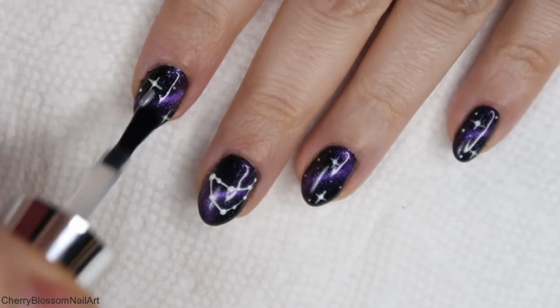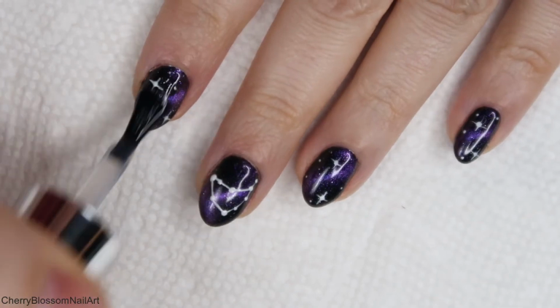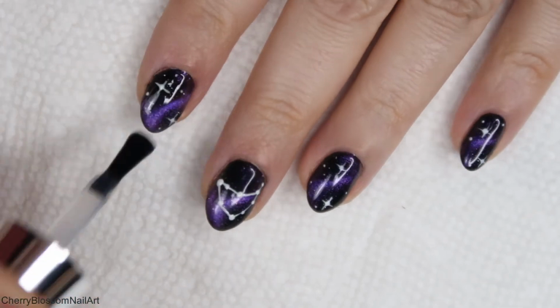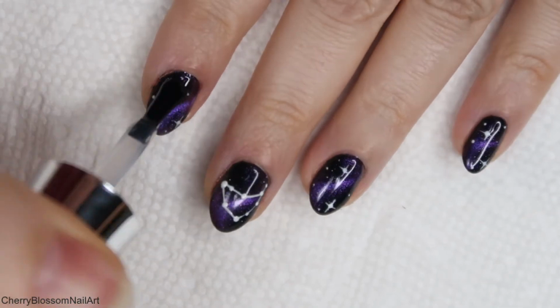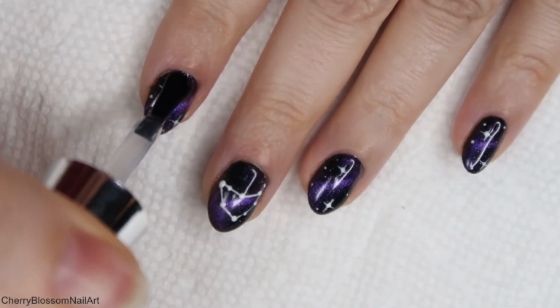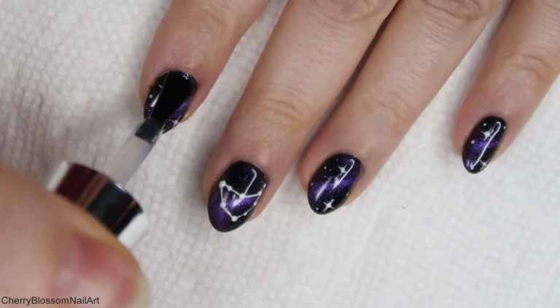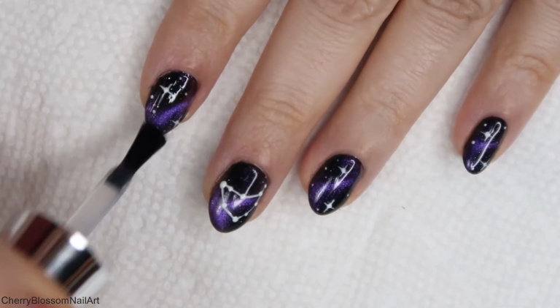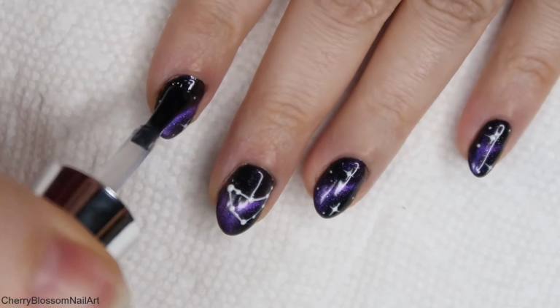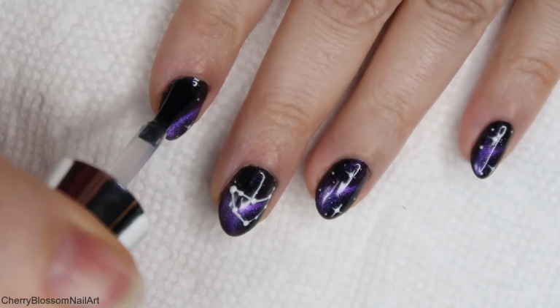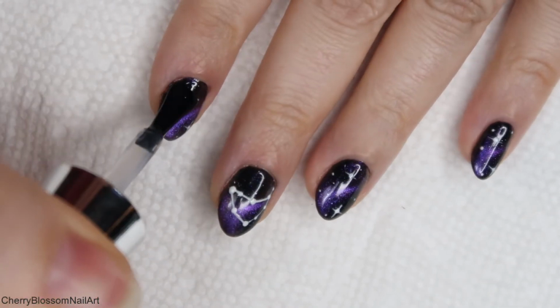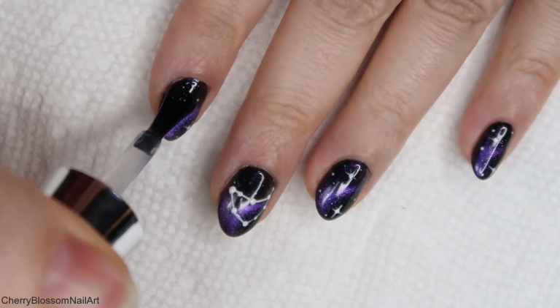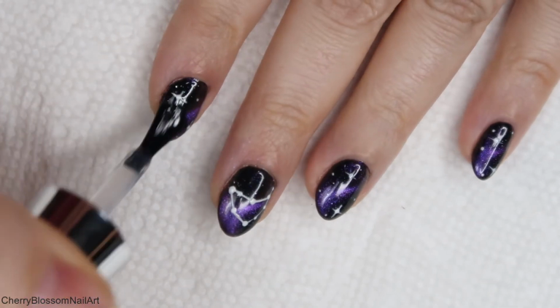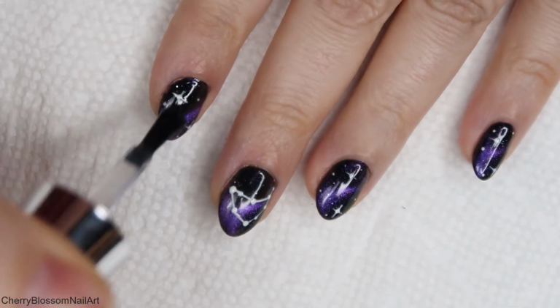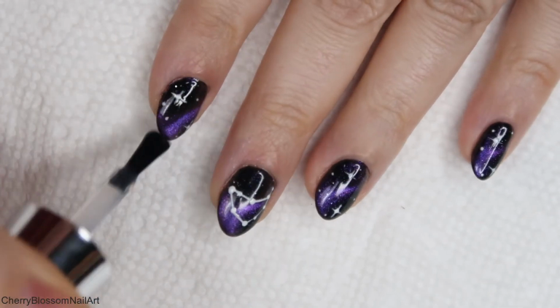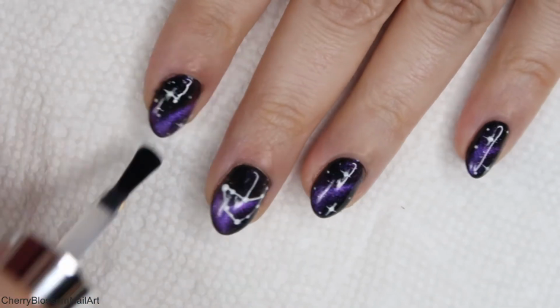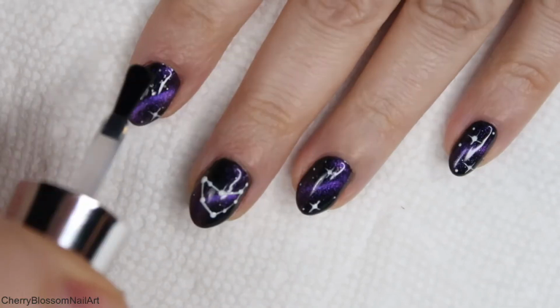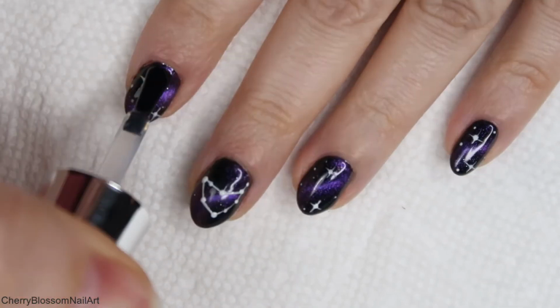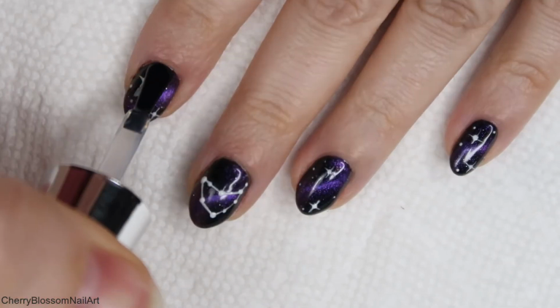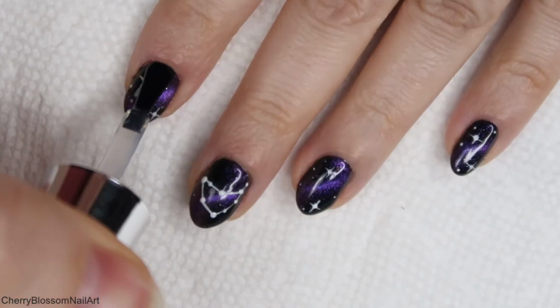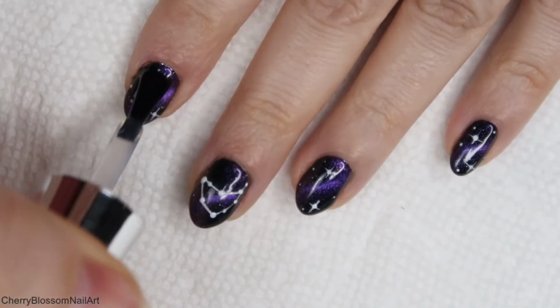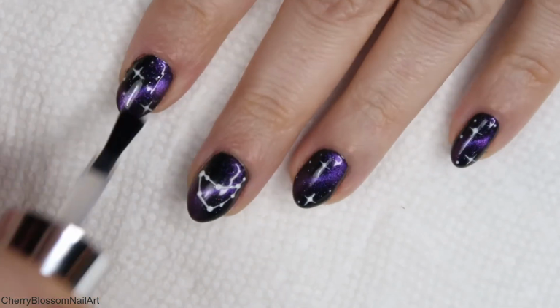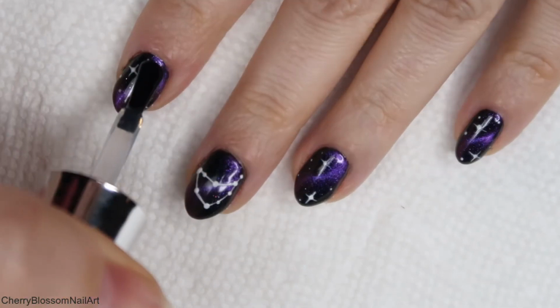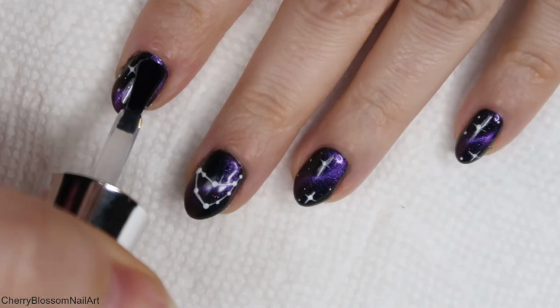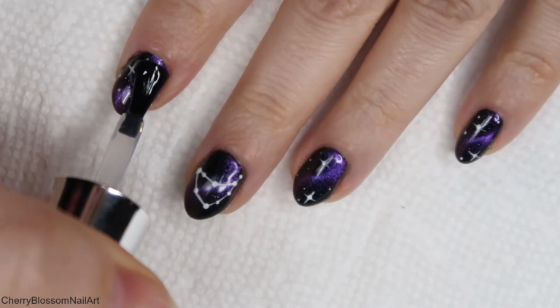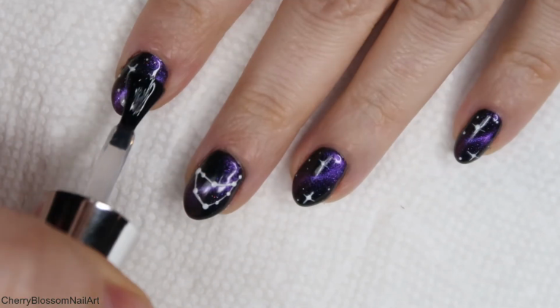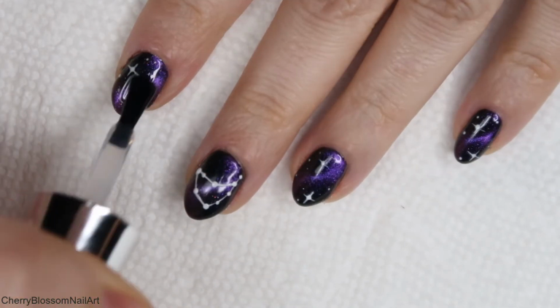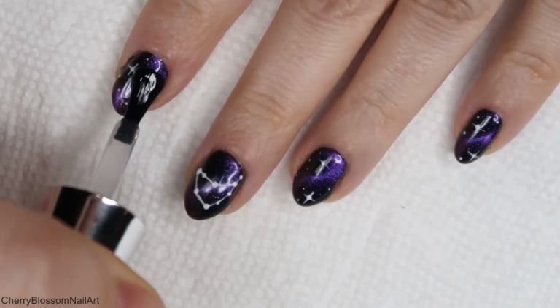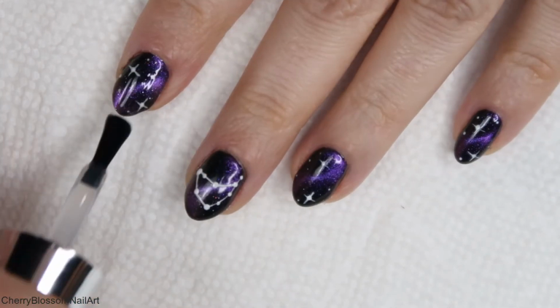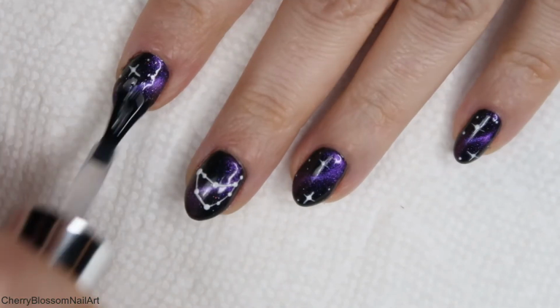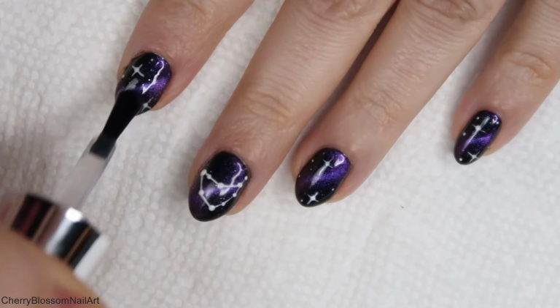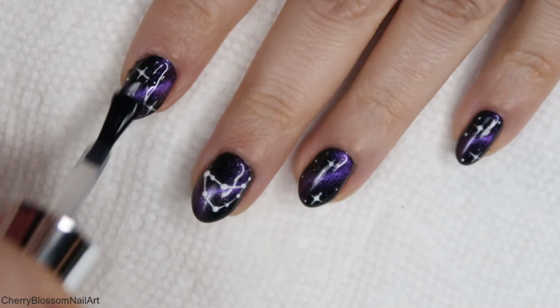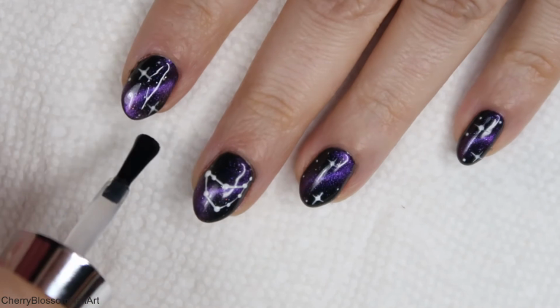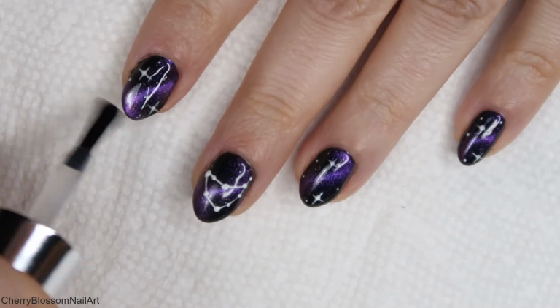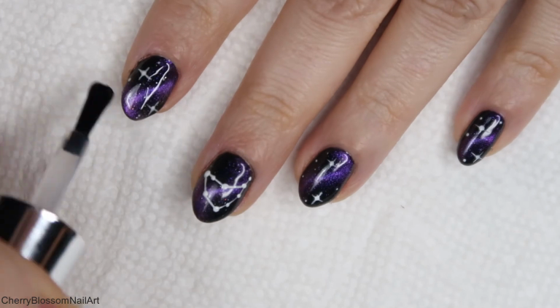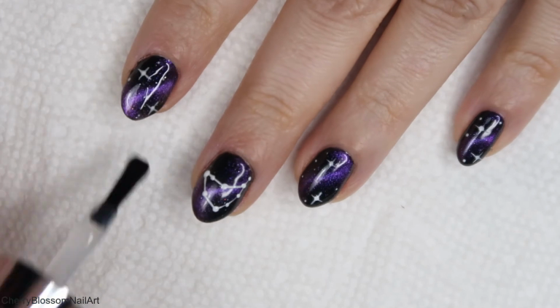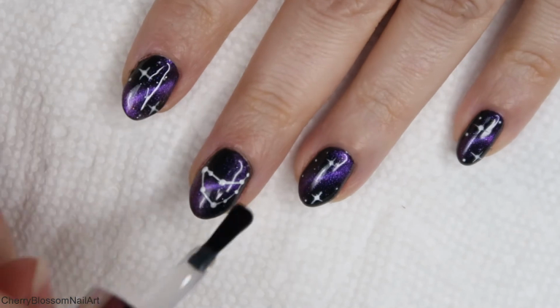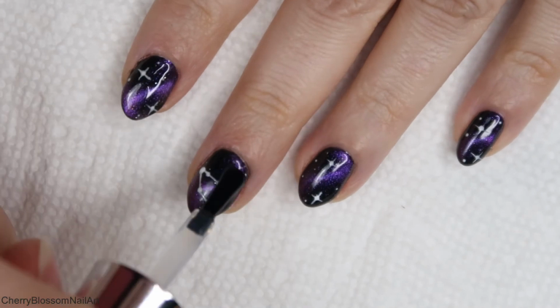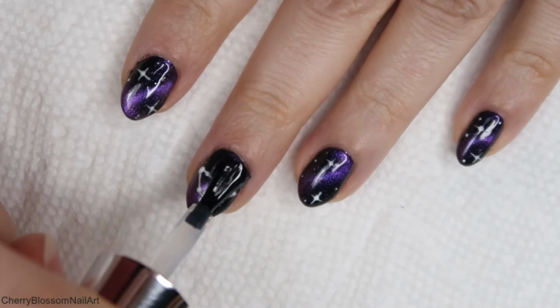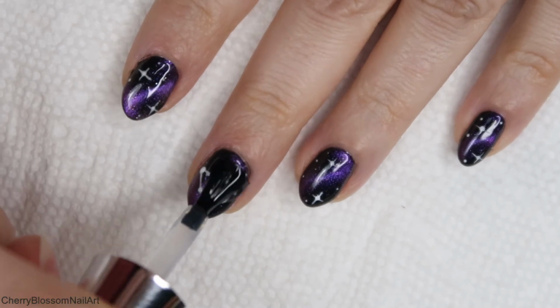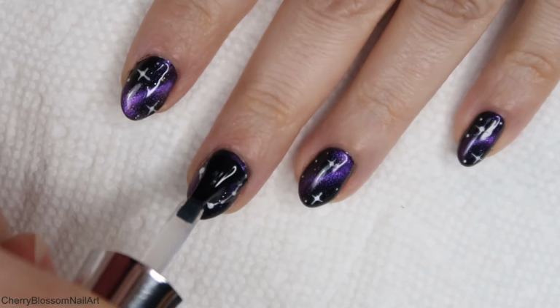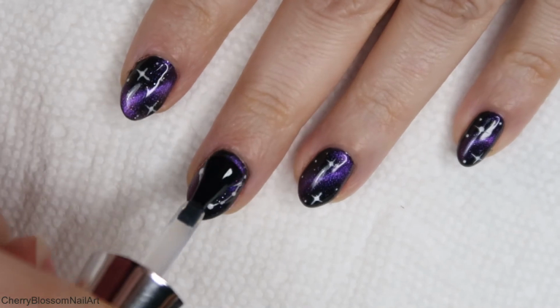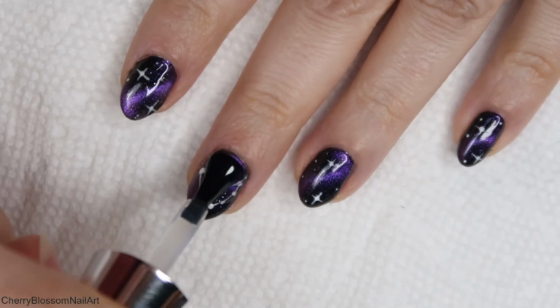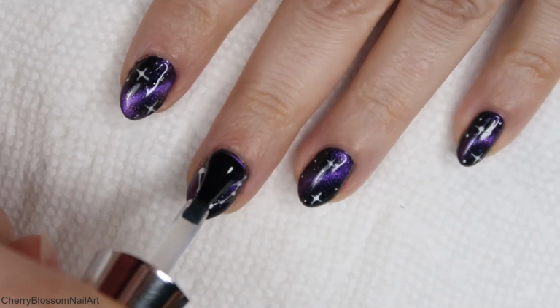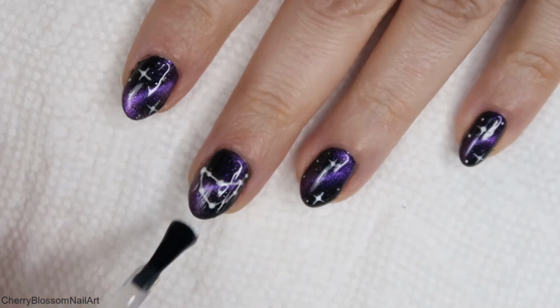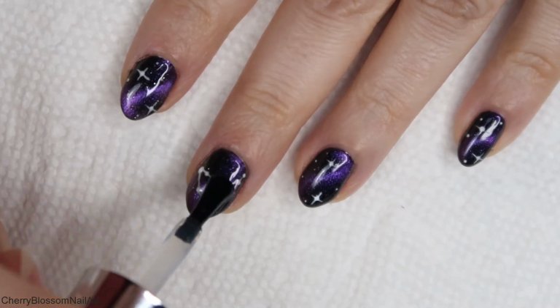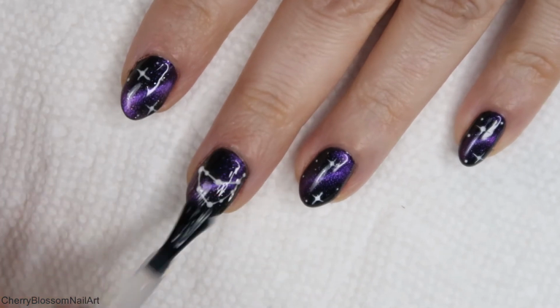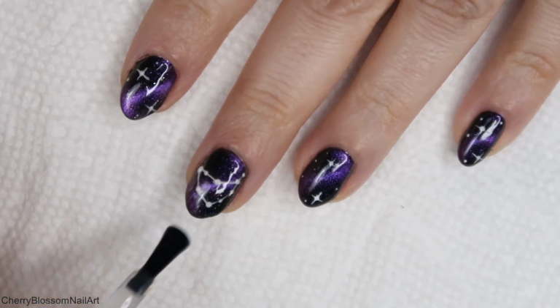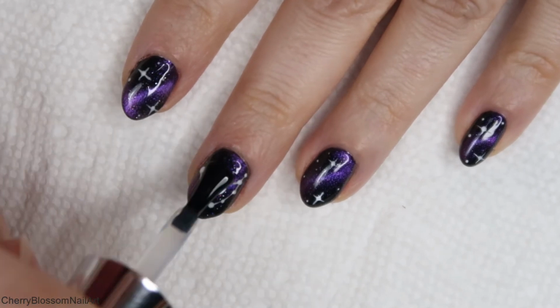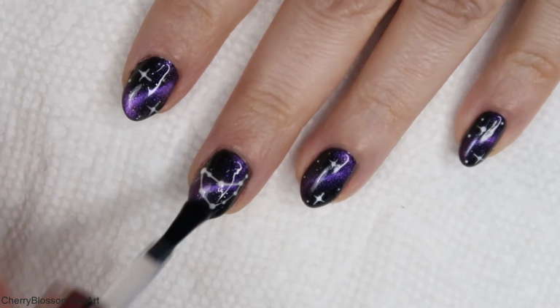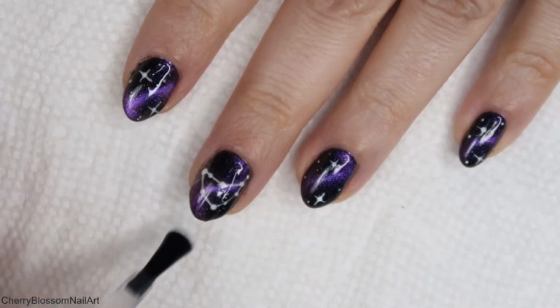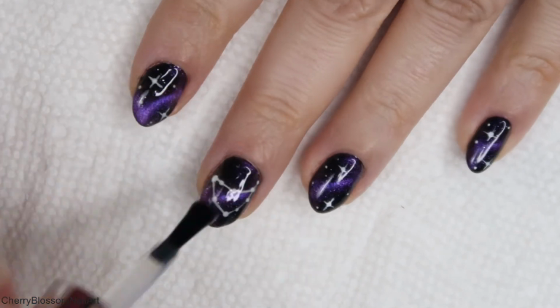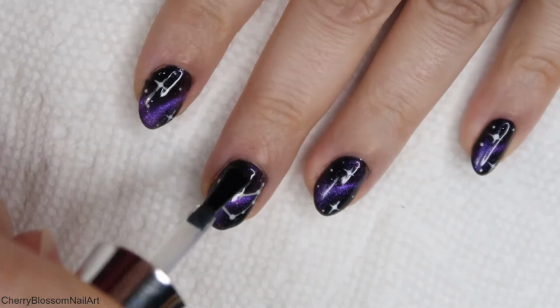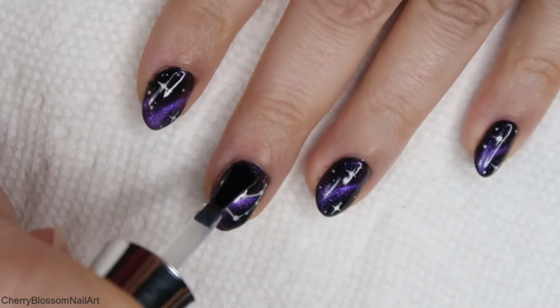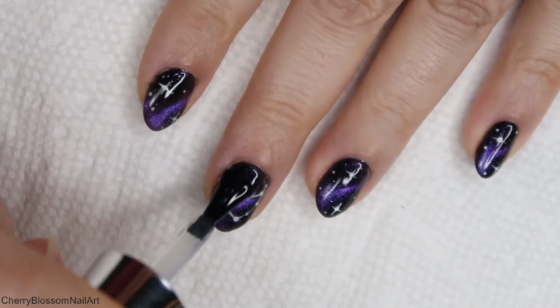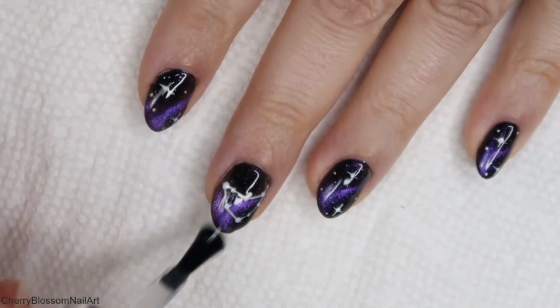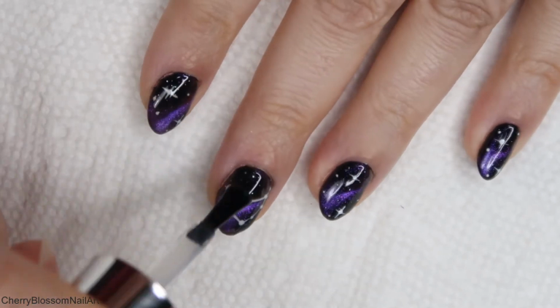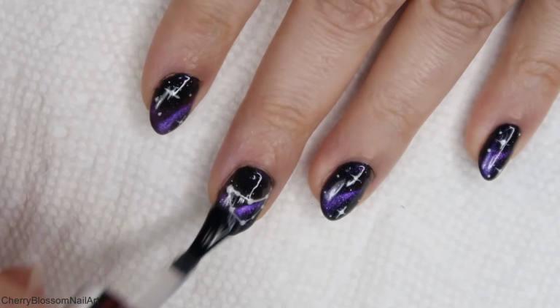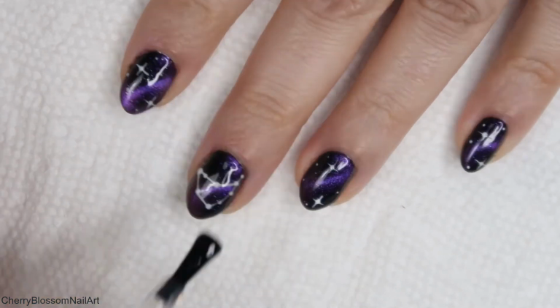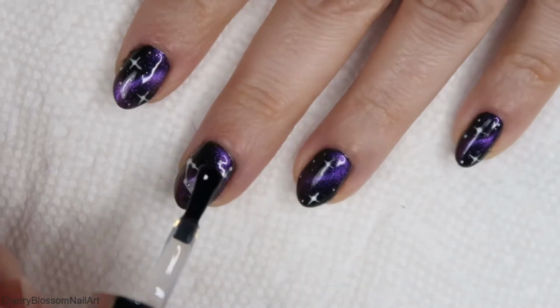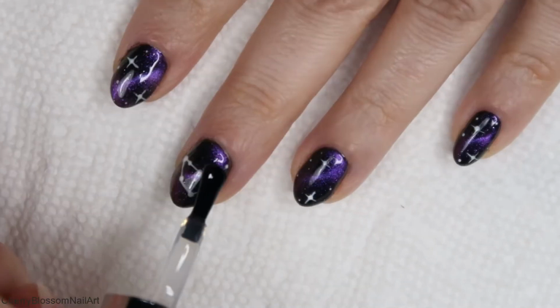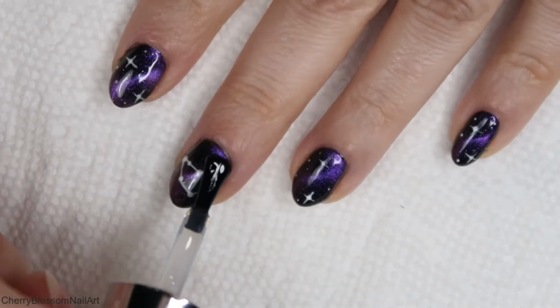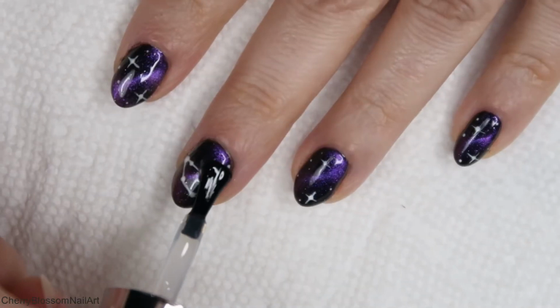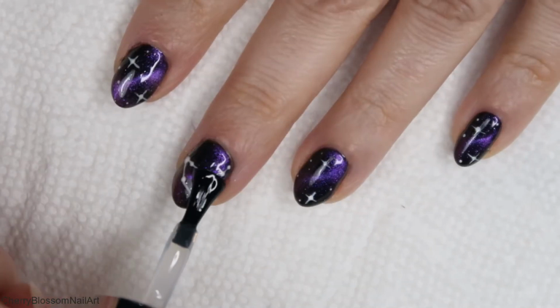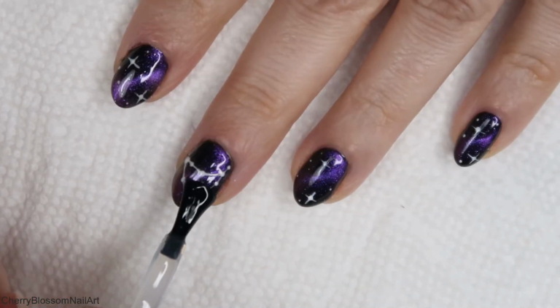After the nails are all cured and you're happy with the design, make sure to apply a no-wipe top coat to all of your nails.